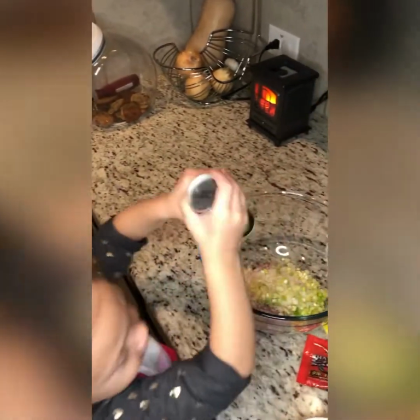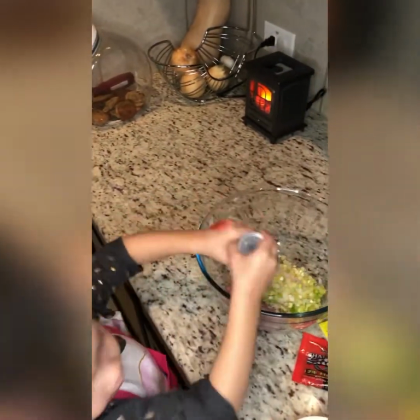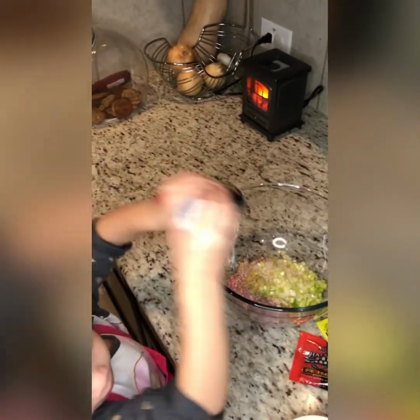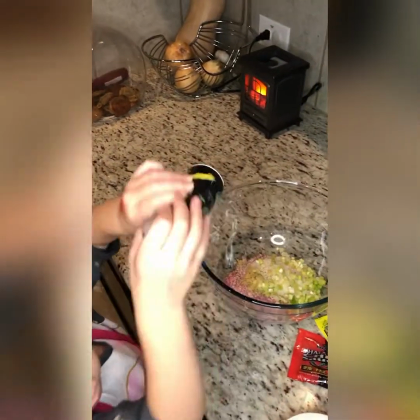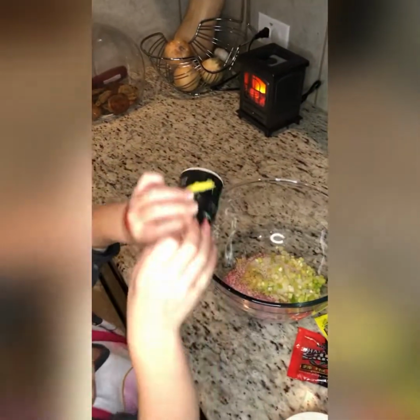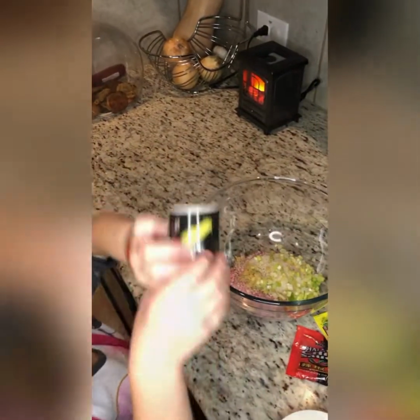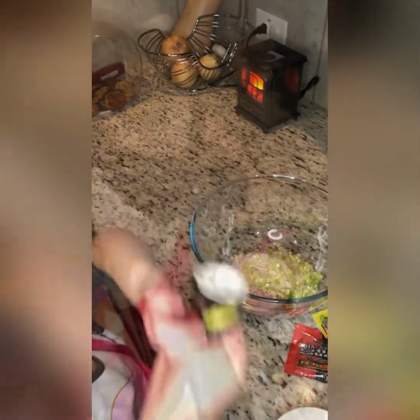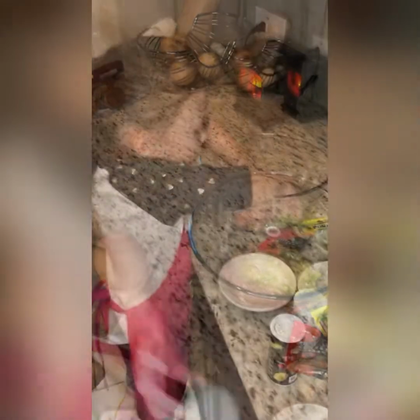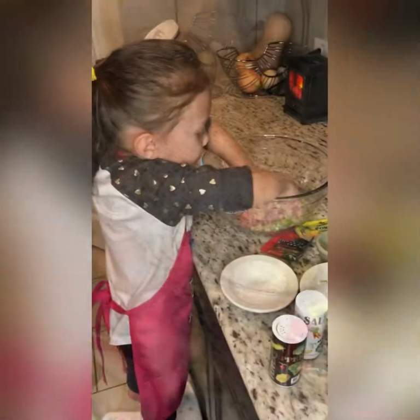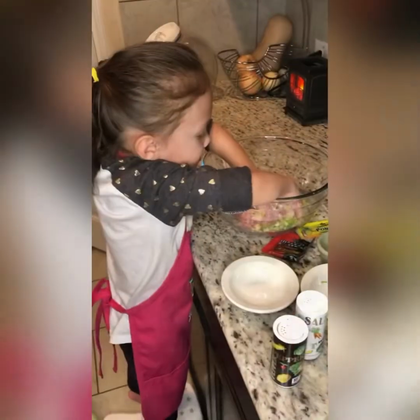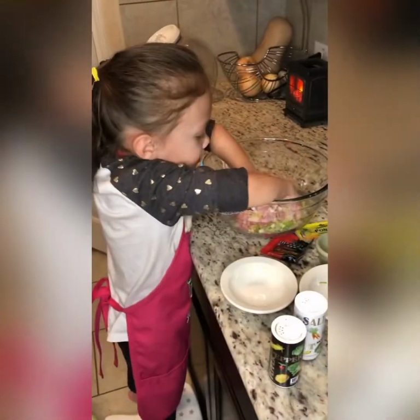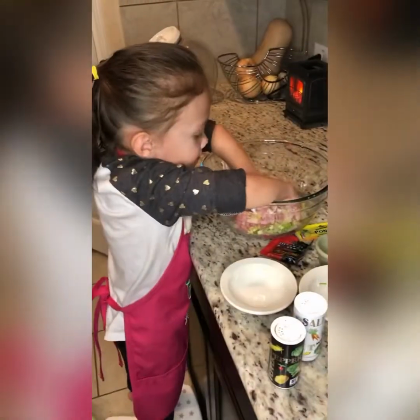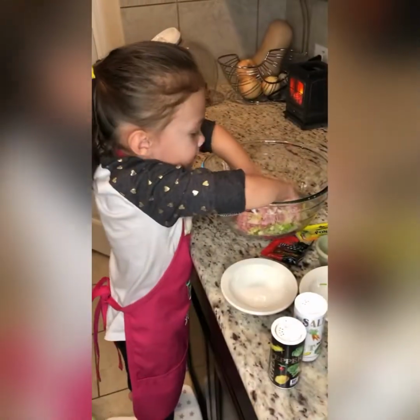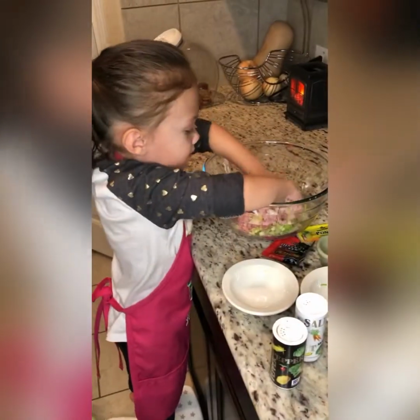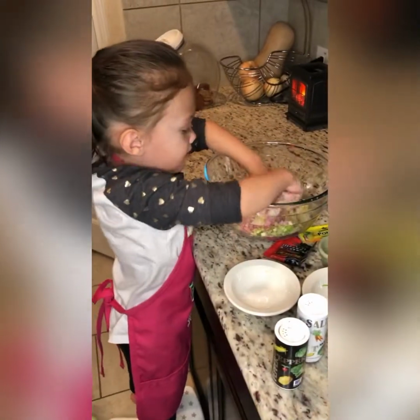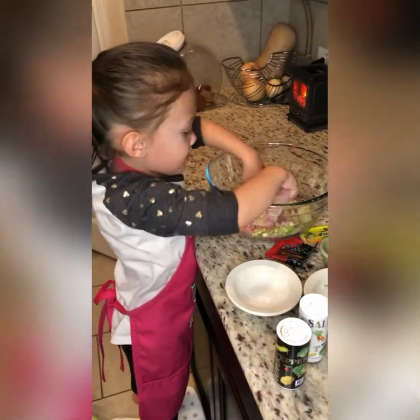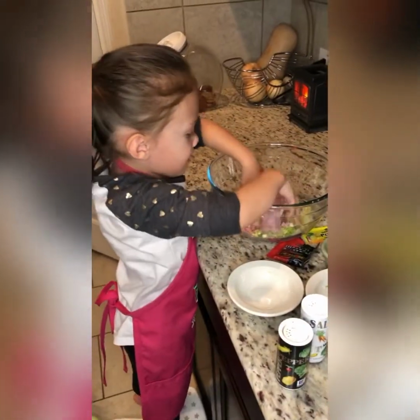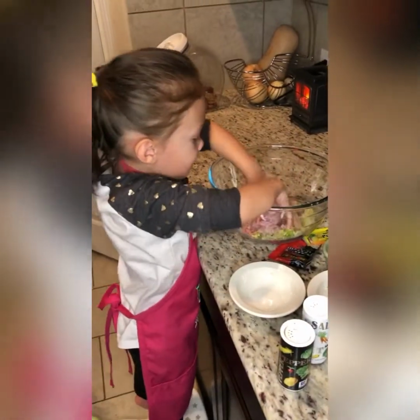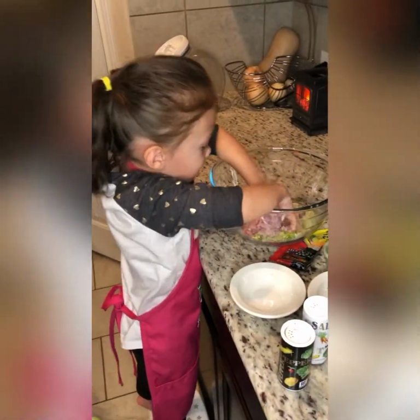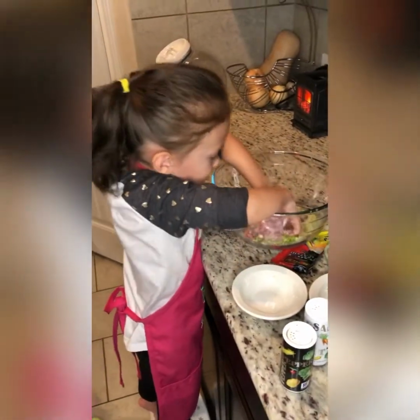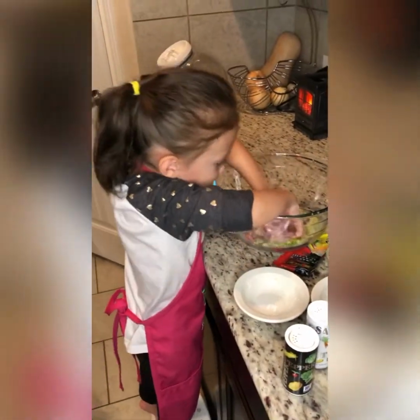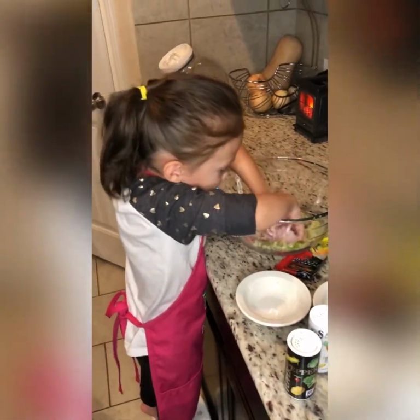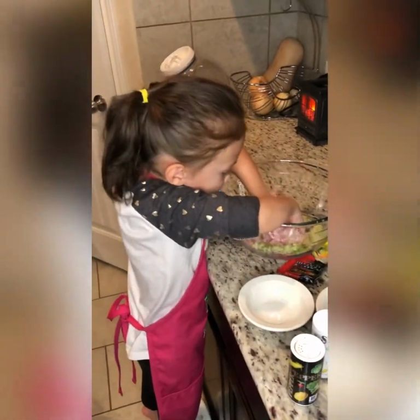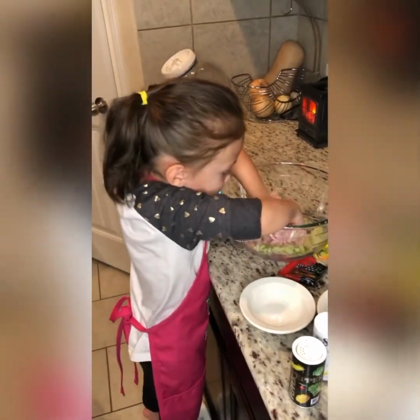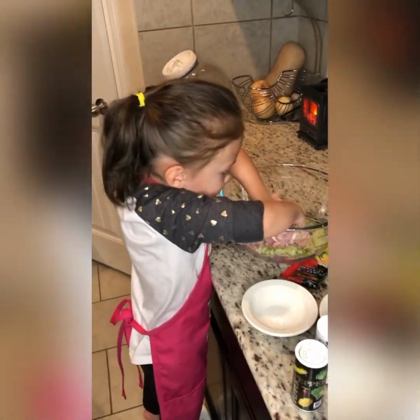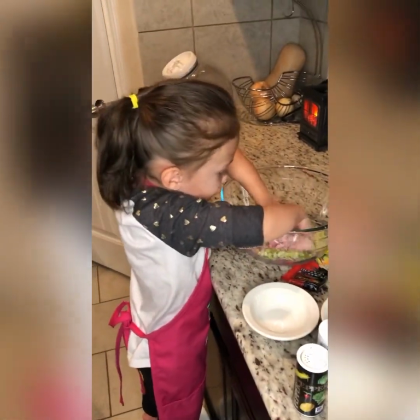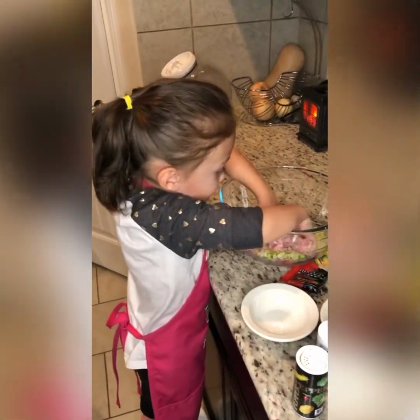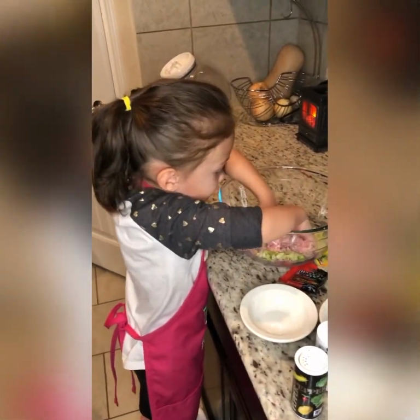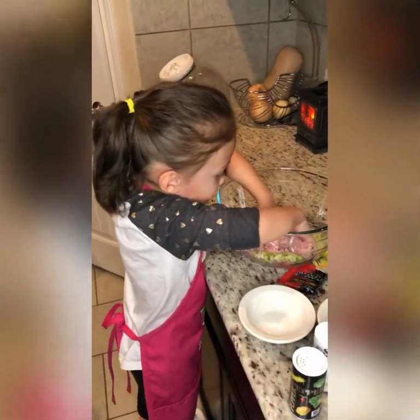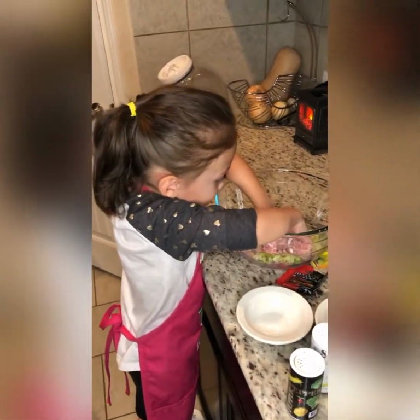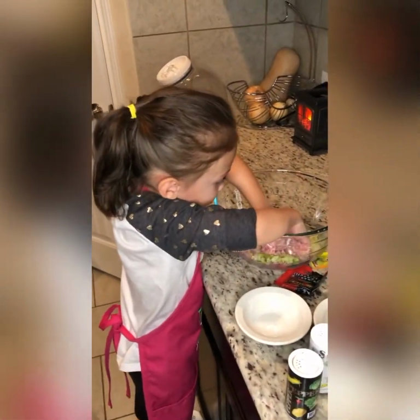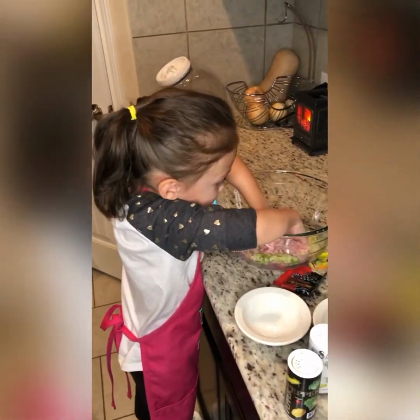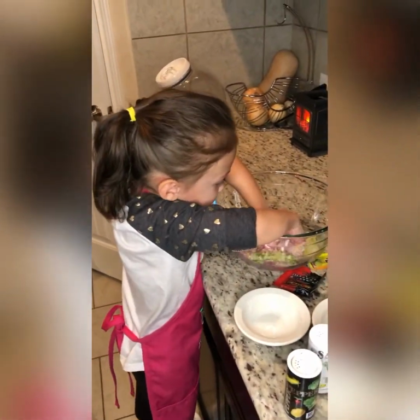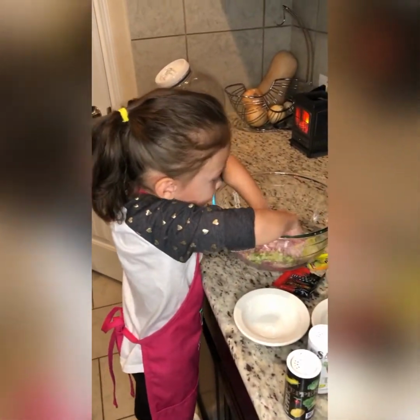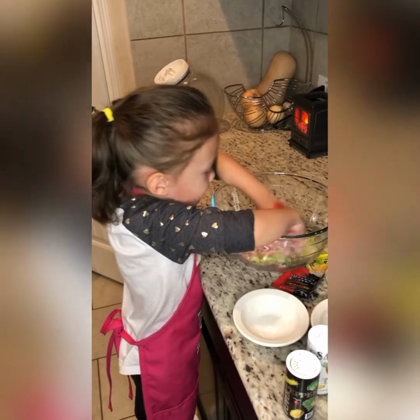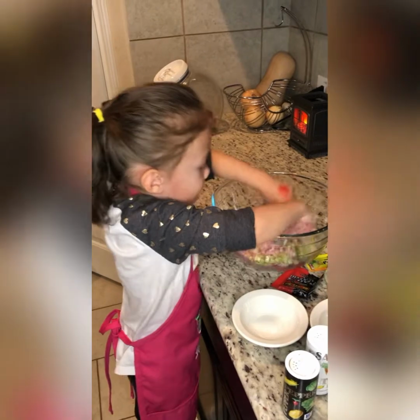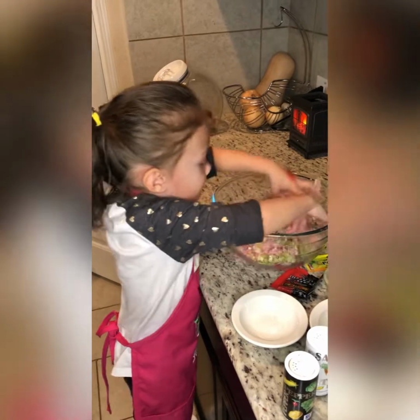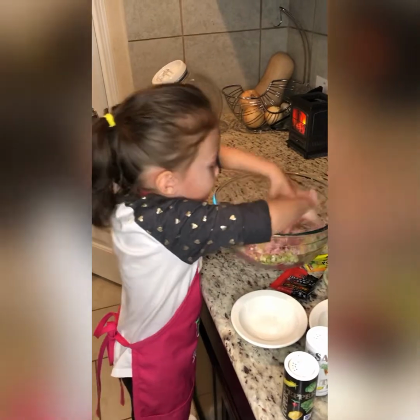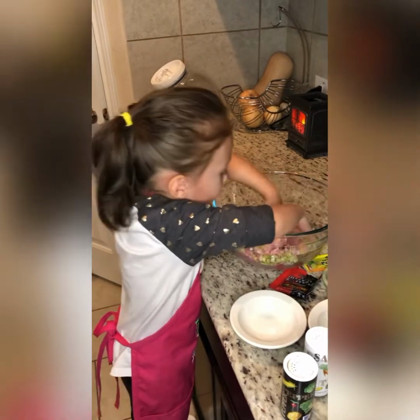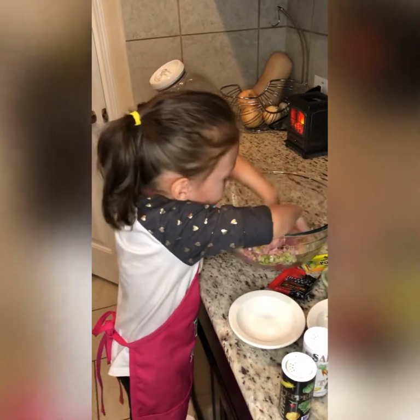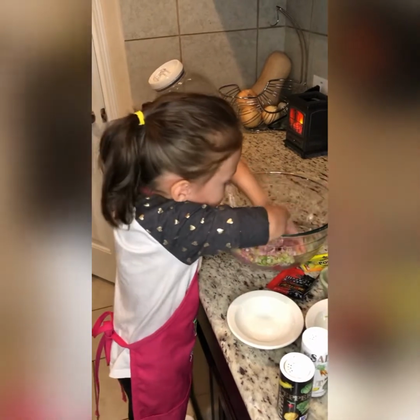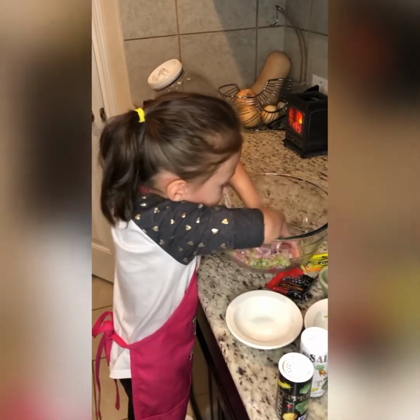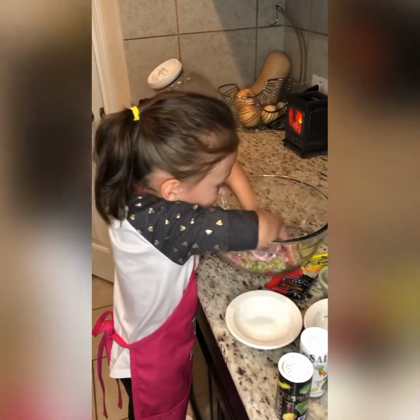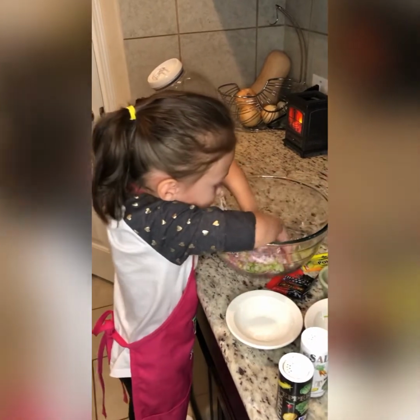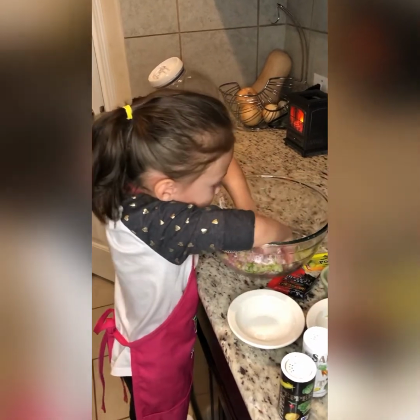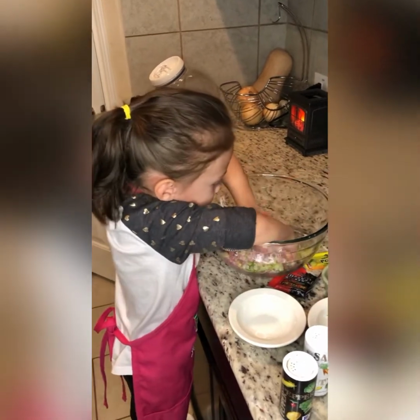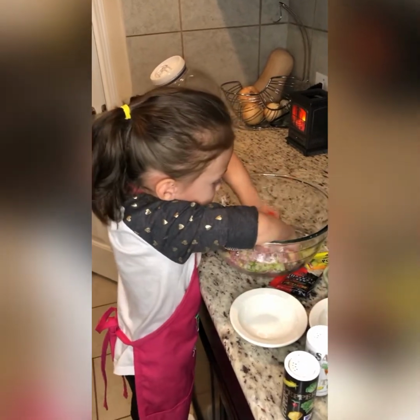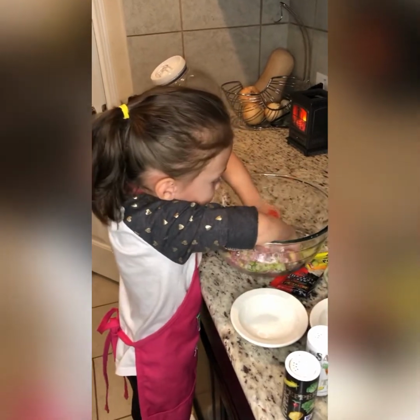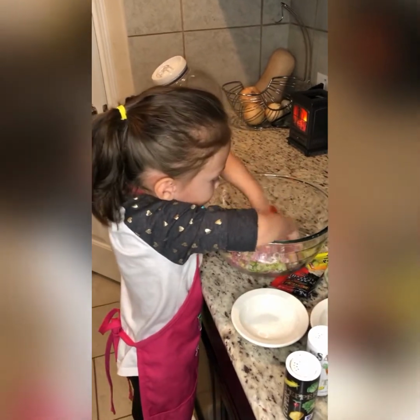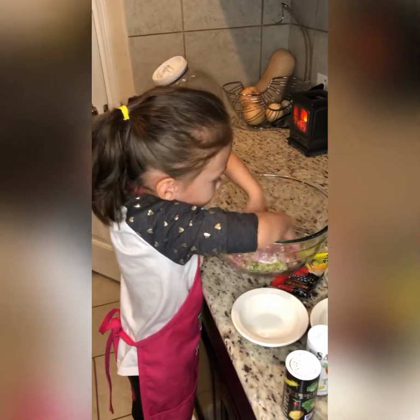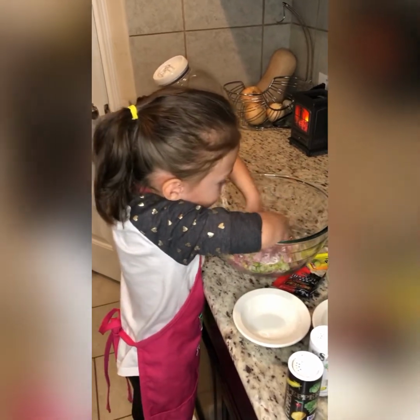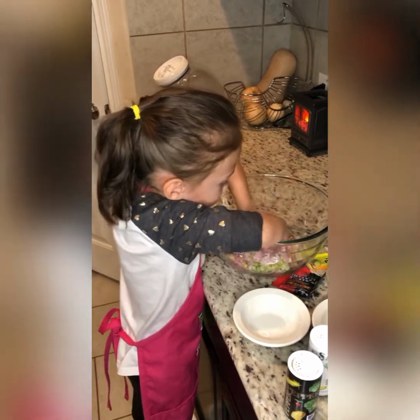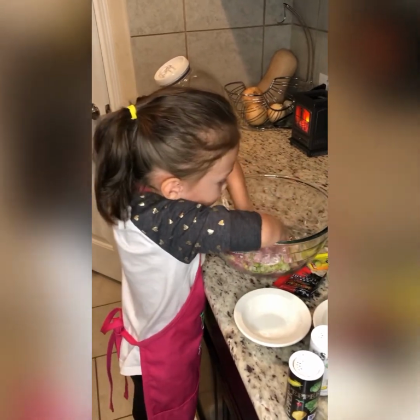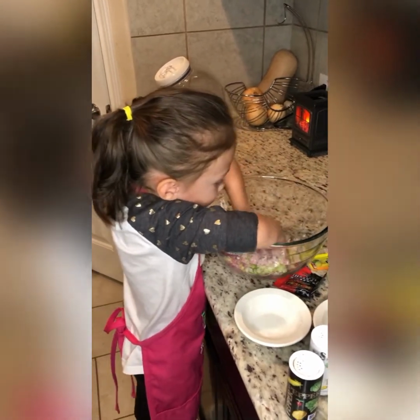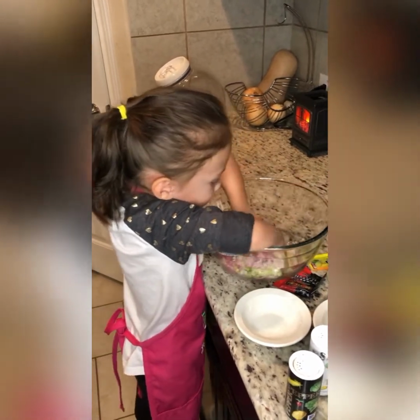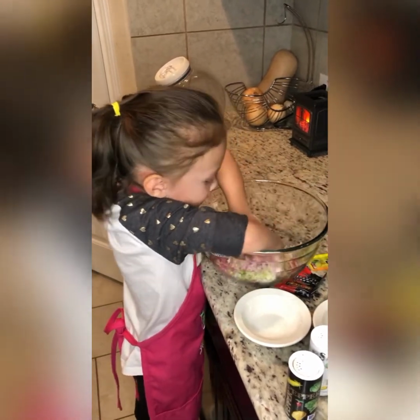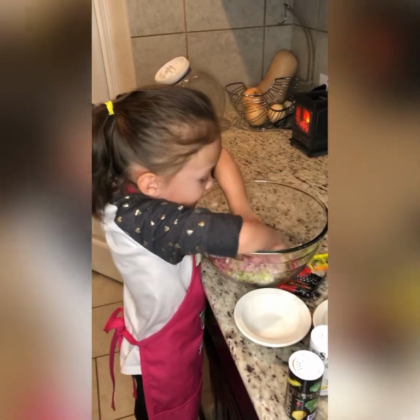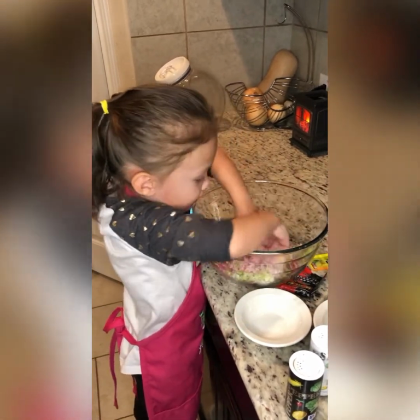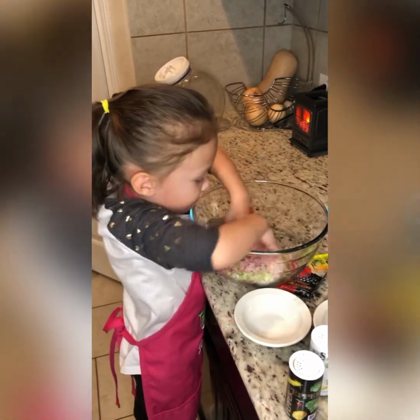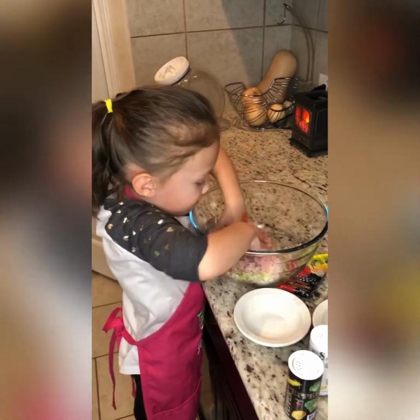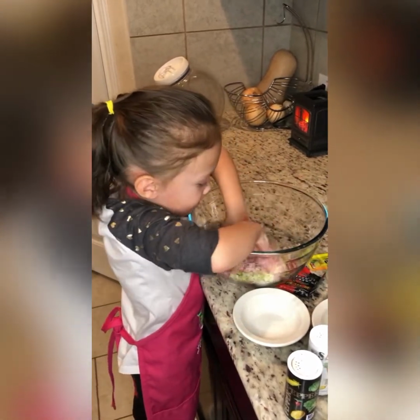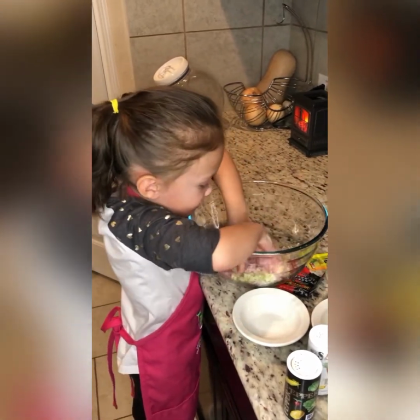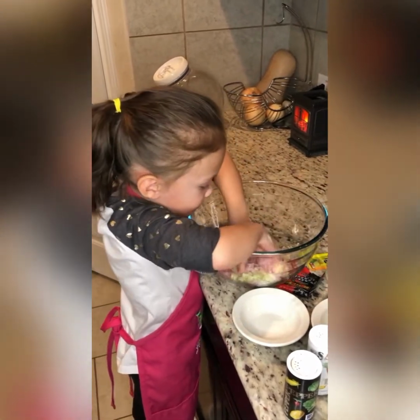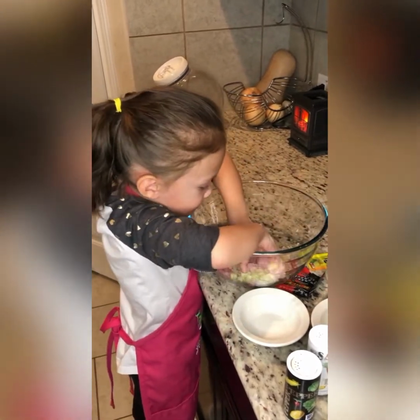Now let's mix it with your hands. I love making meatballs.